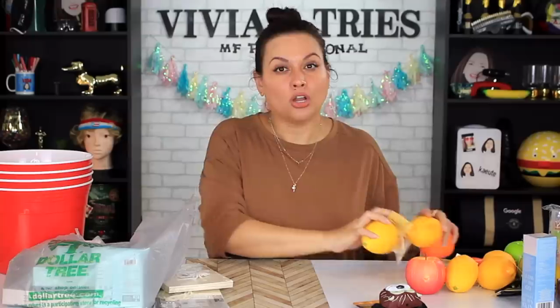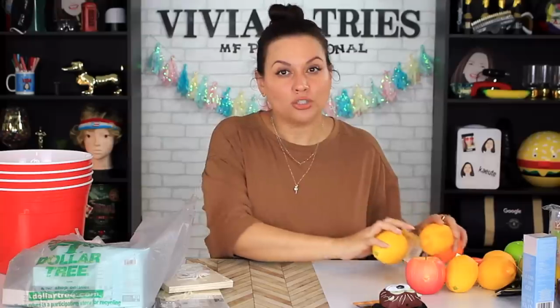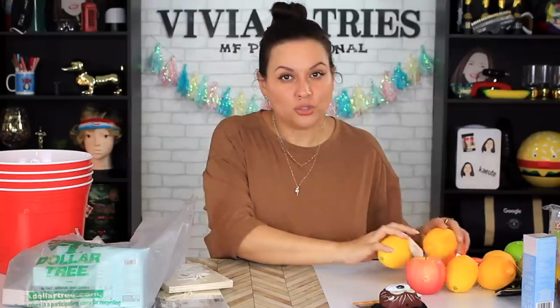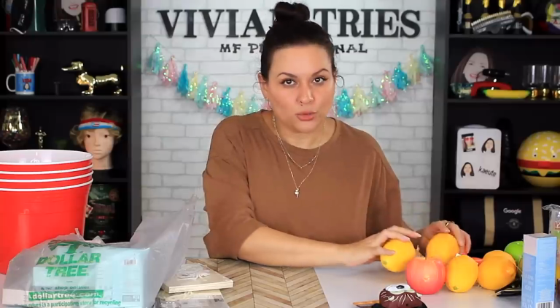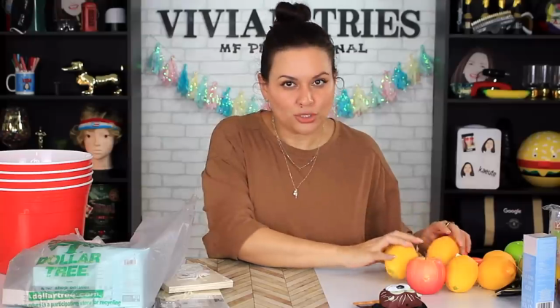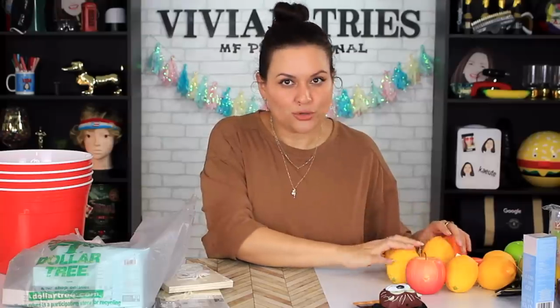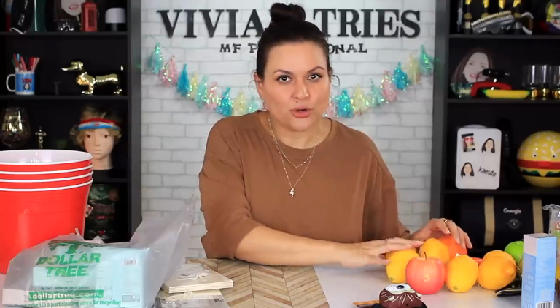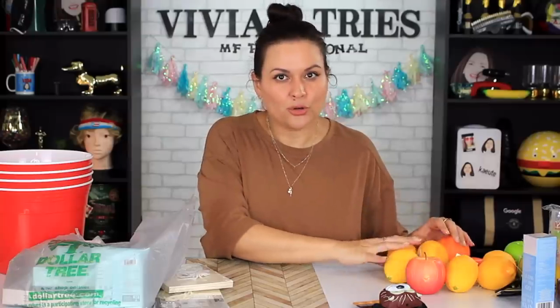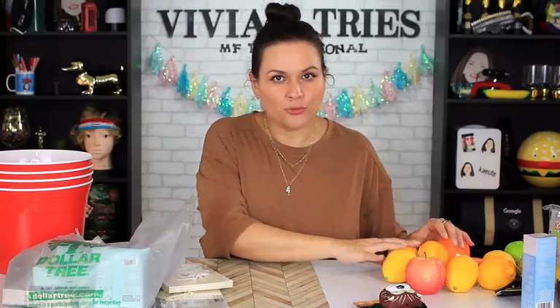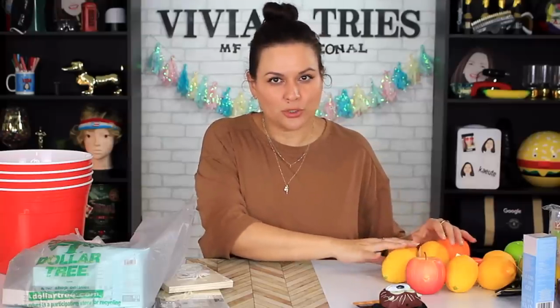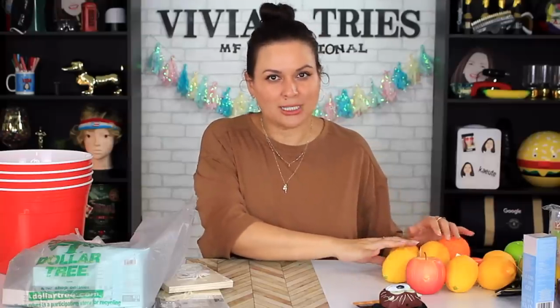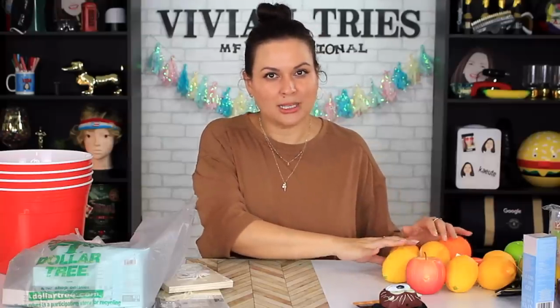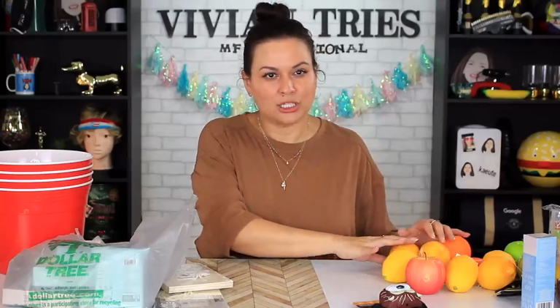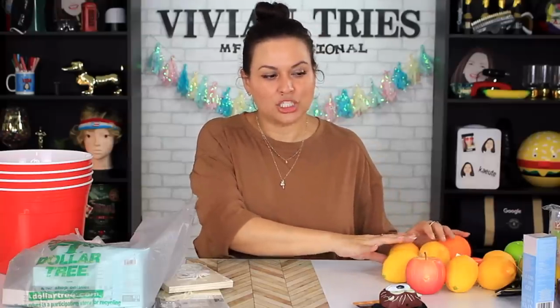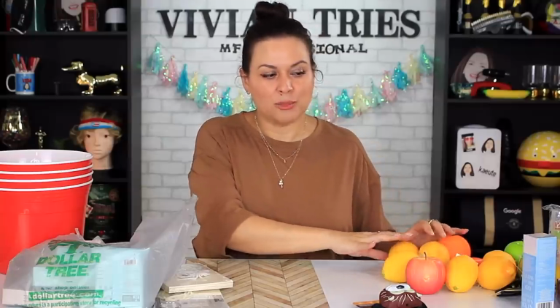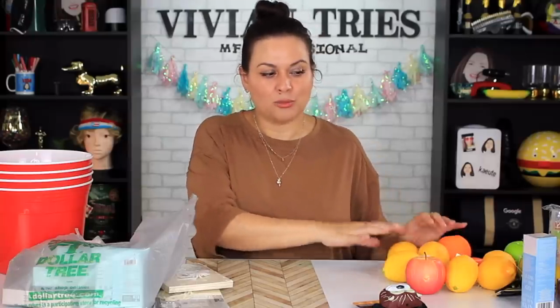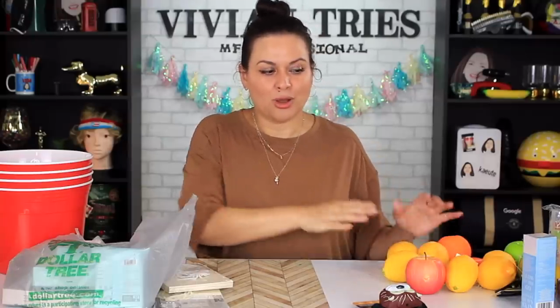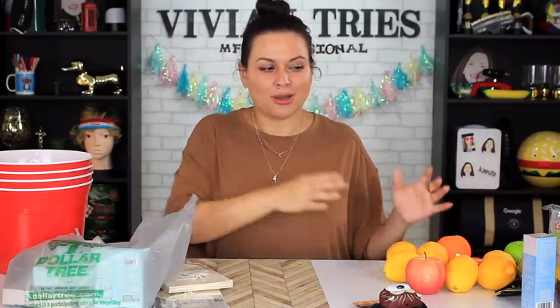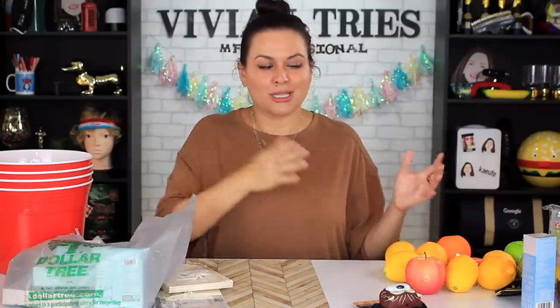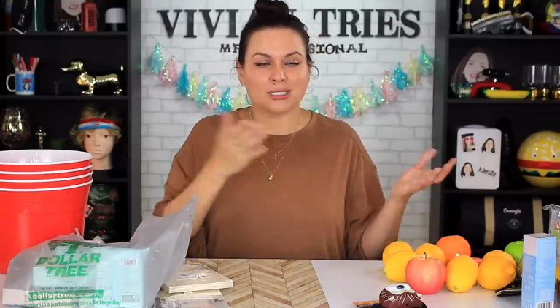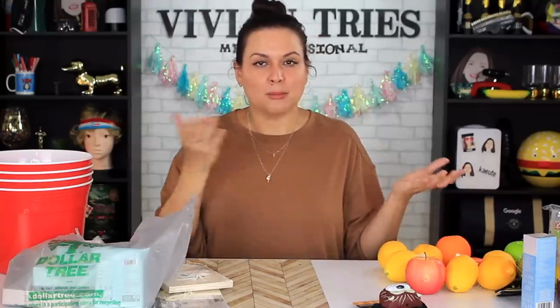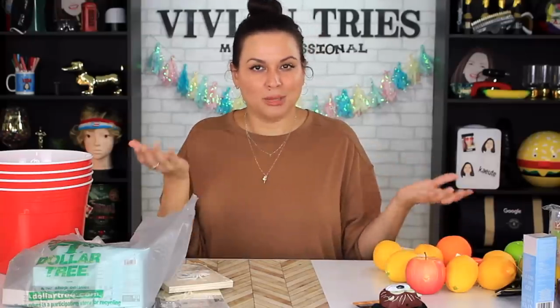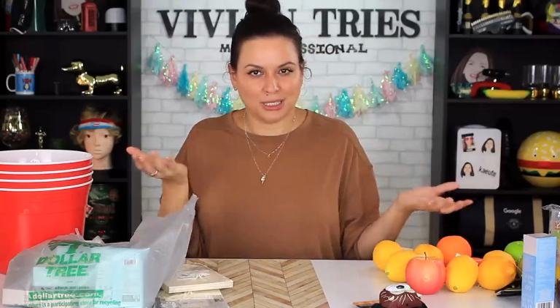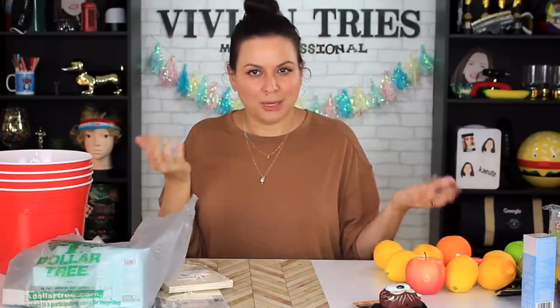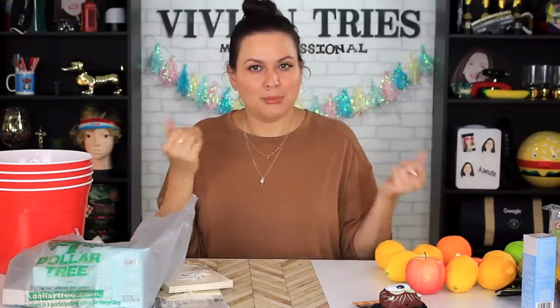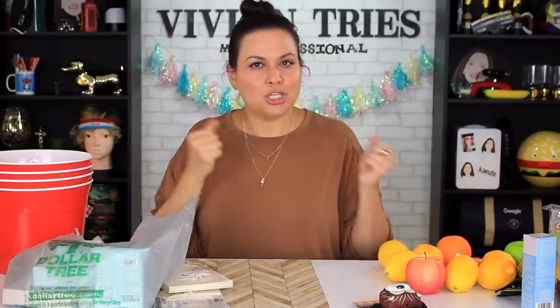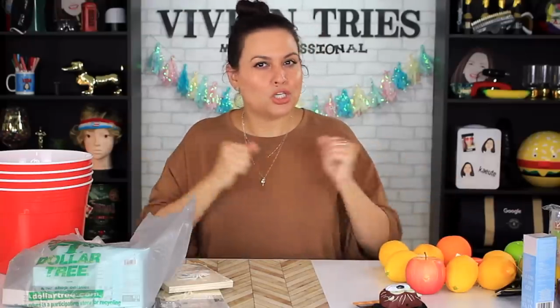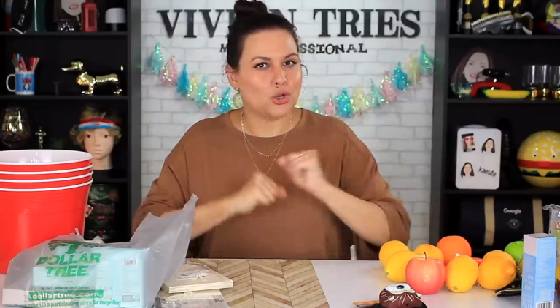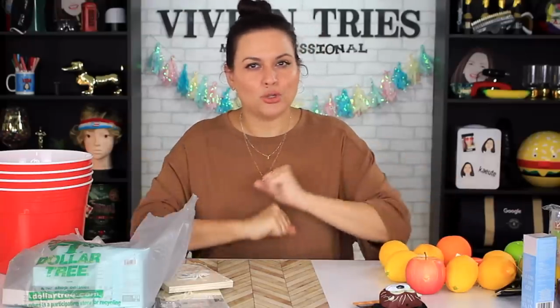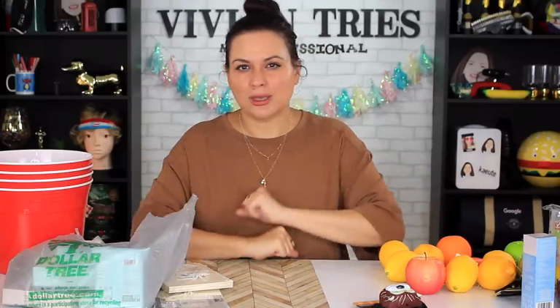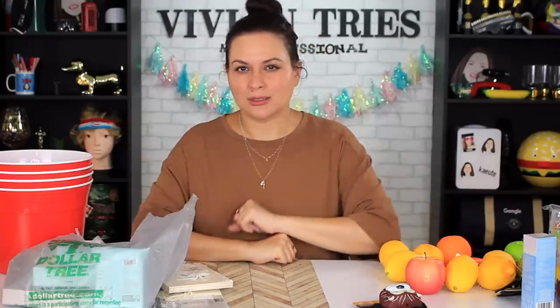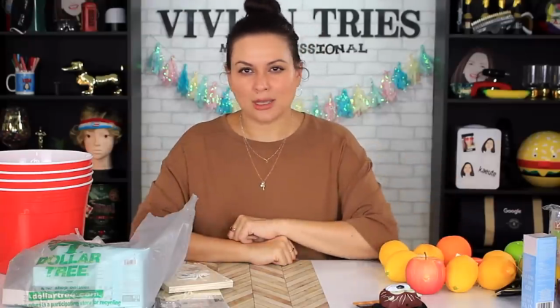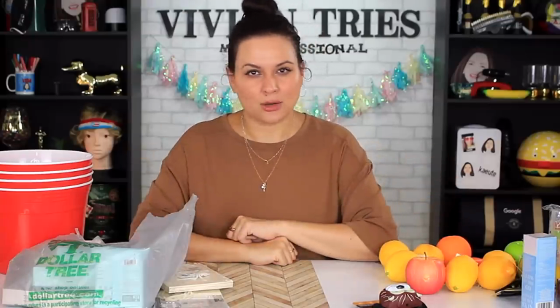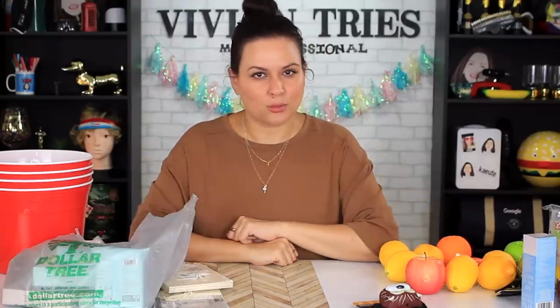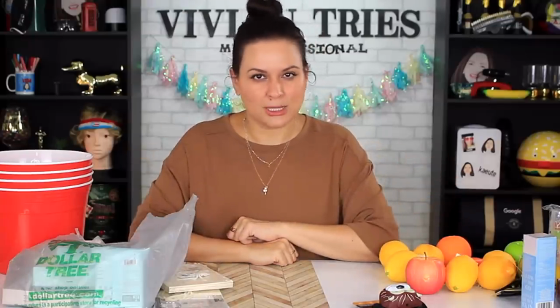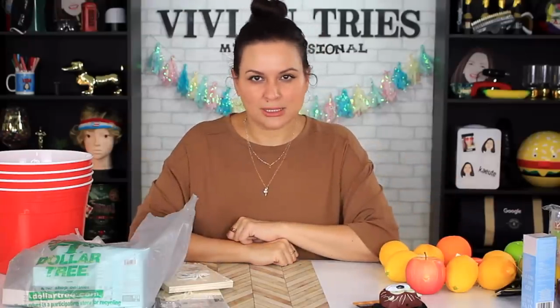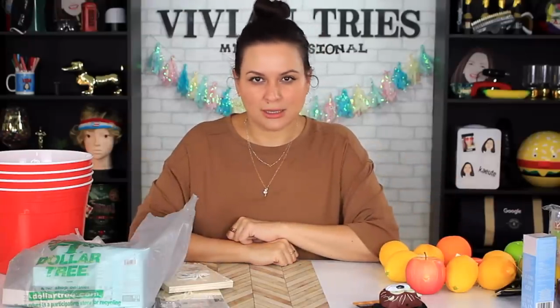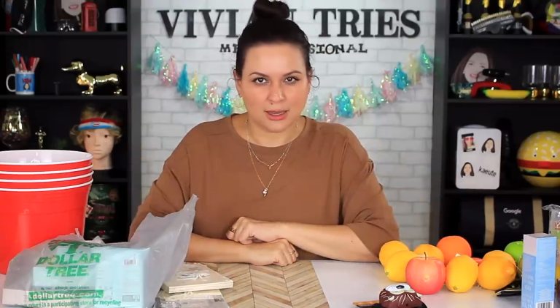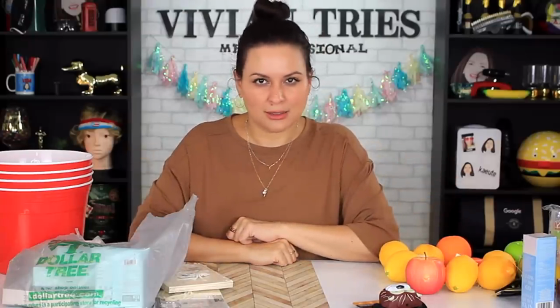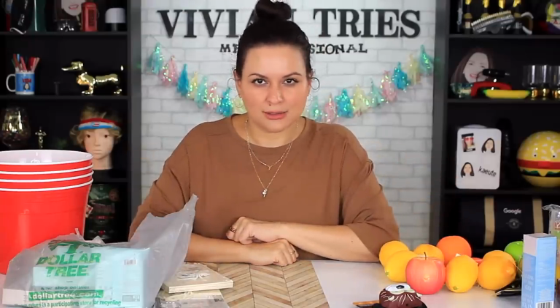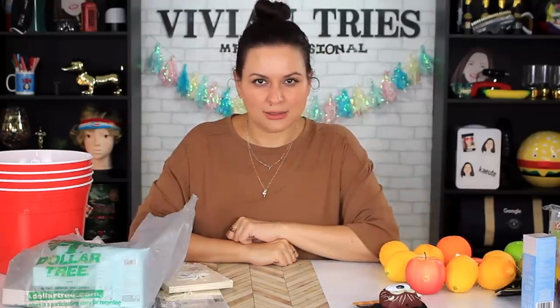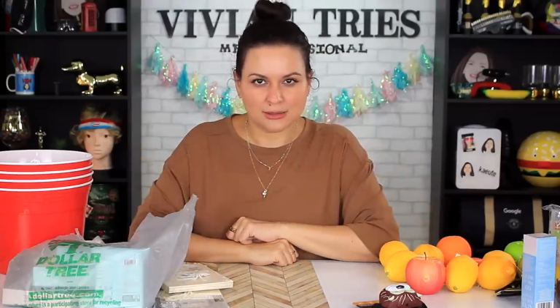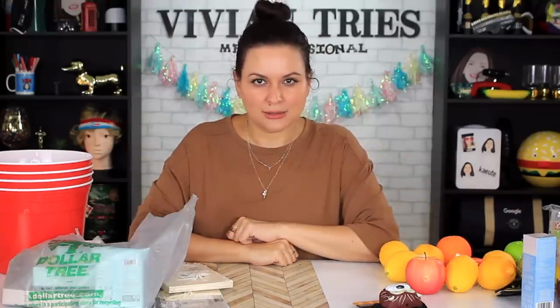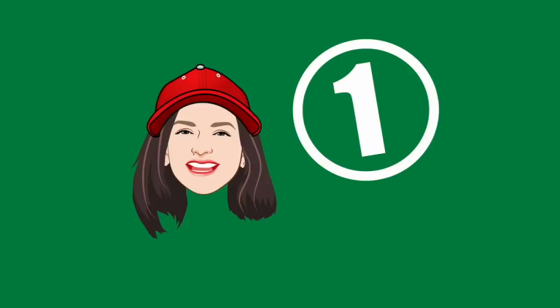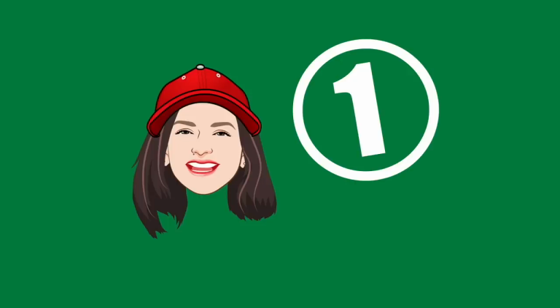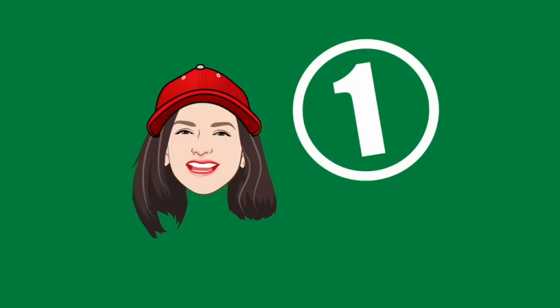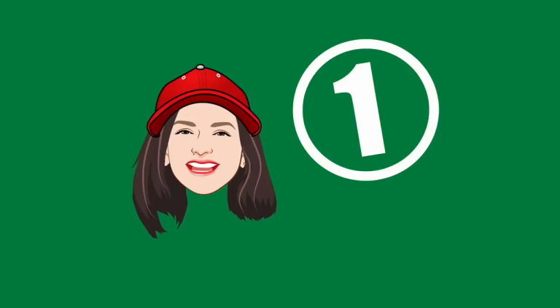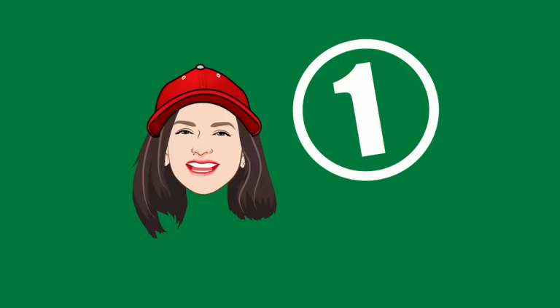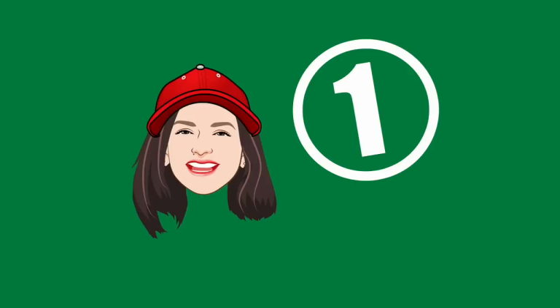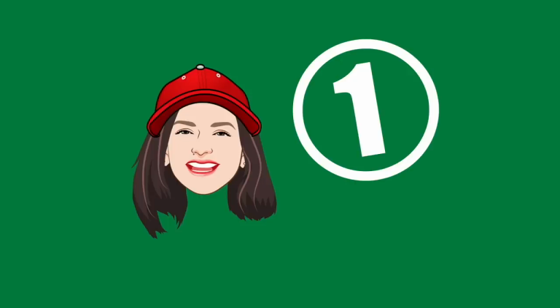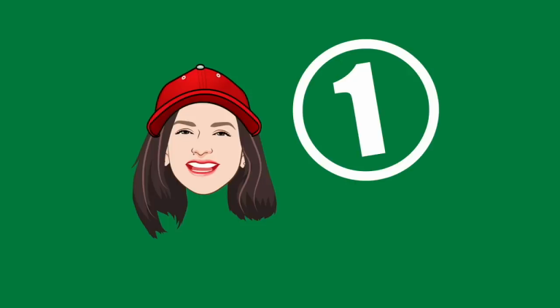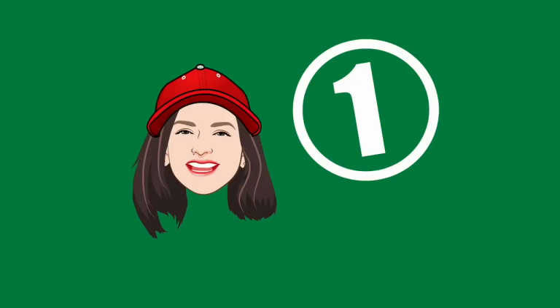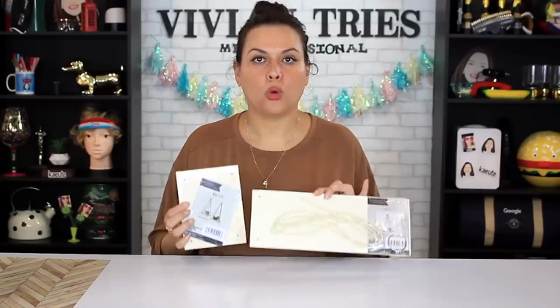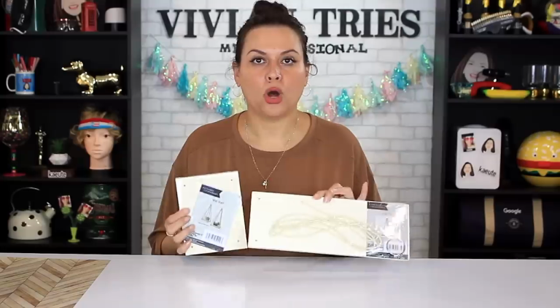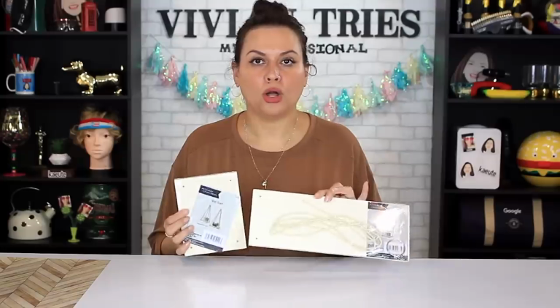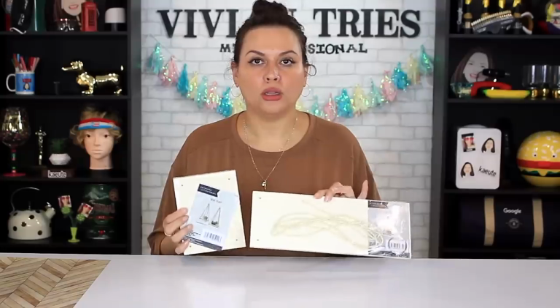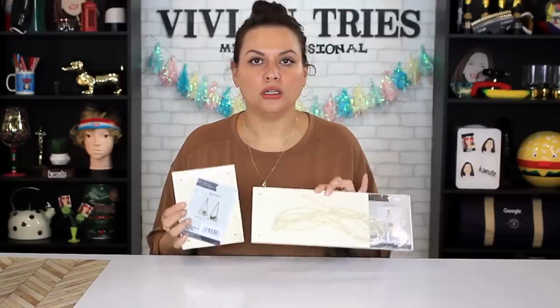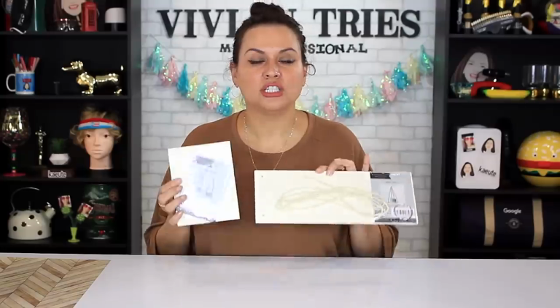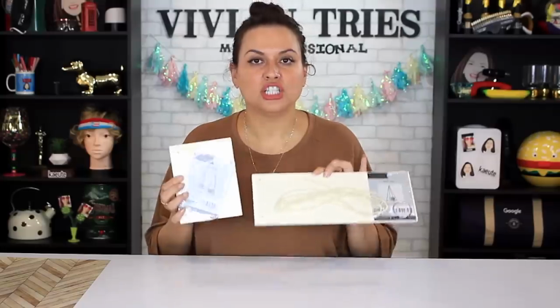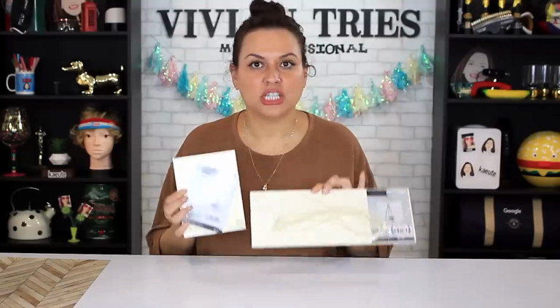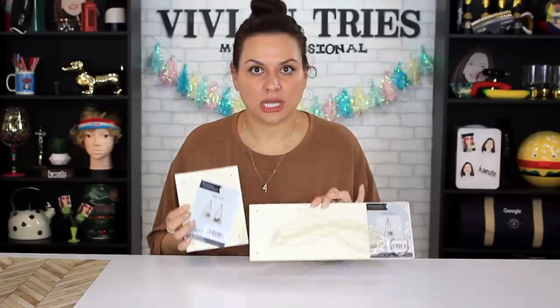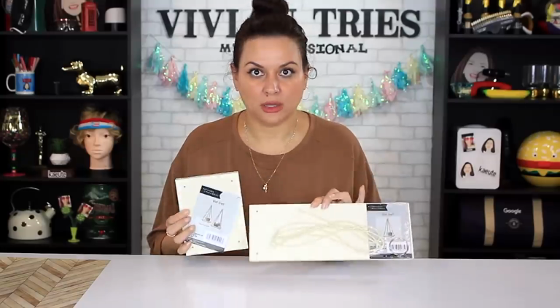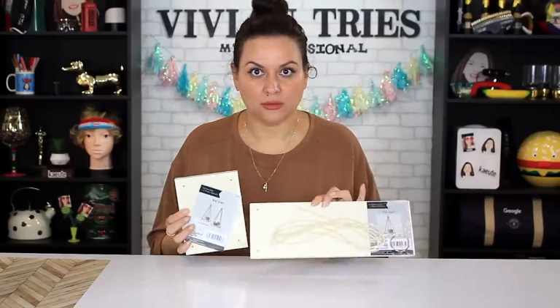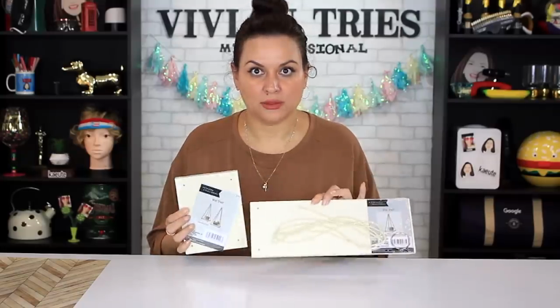Dollar stores are known for selling cheap products, but let me show you that's not always the case. Number one: wall shelves.